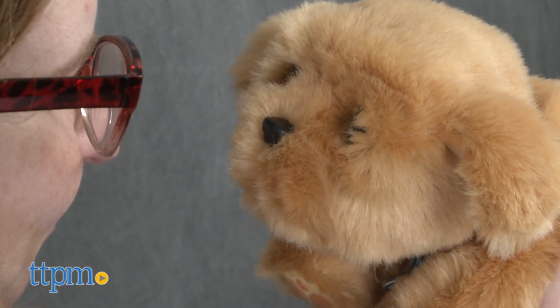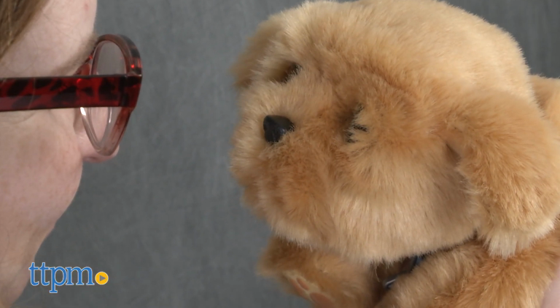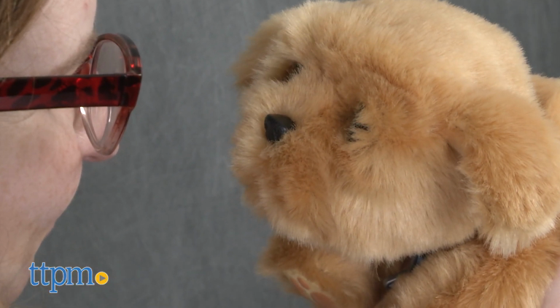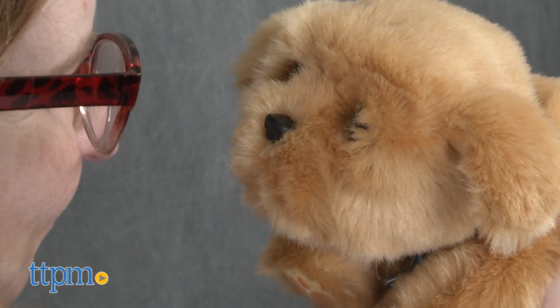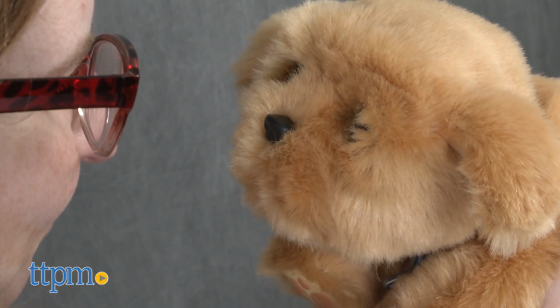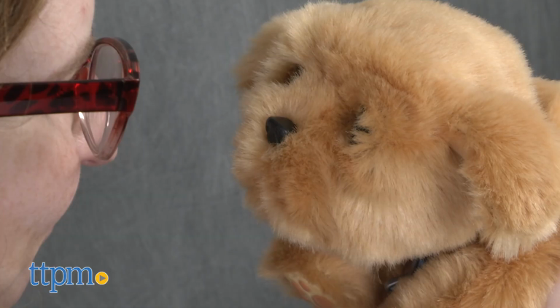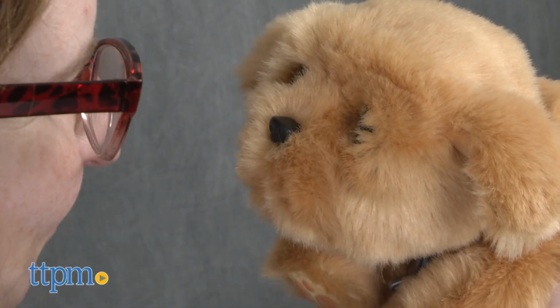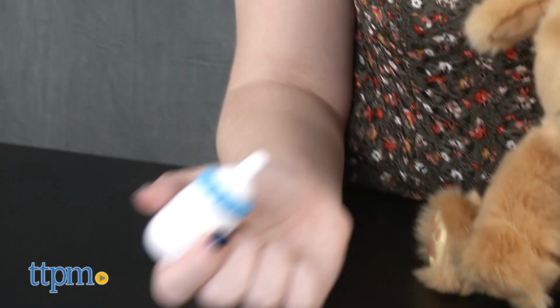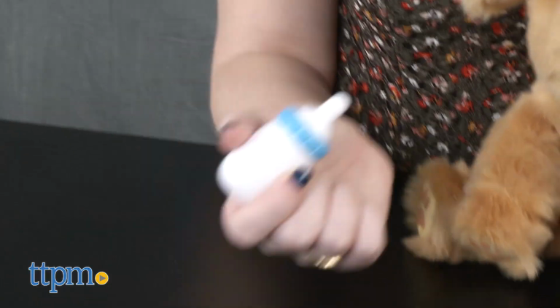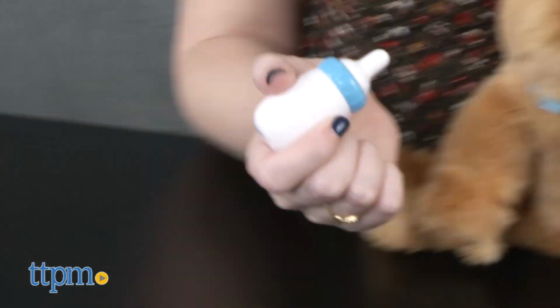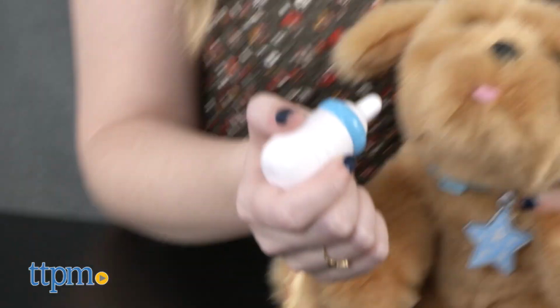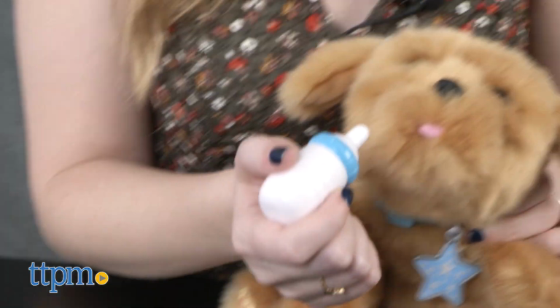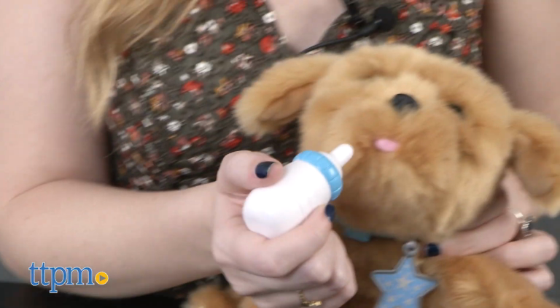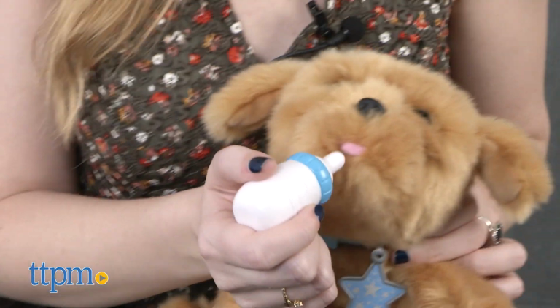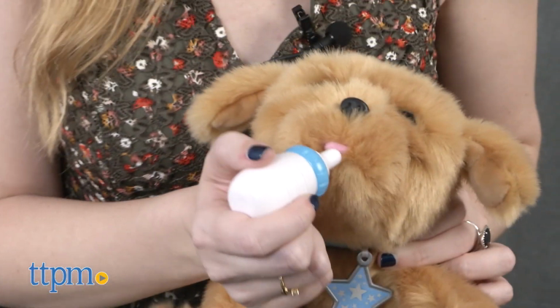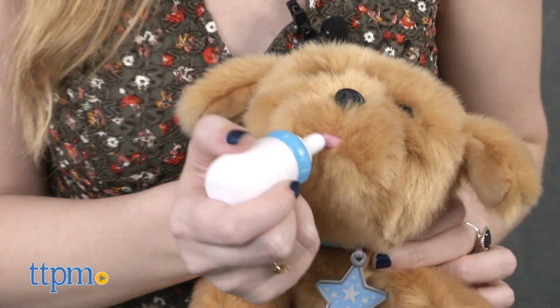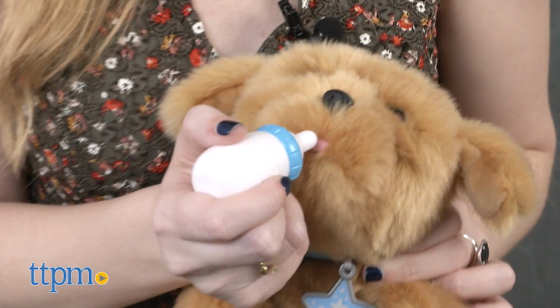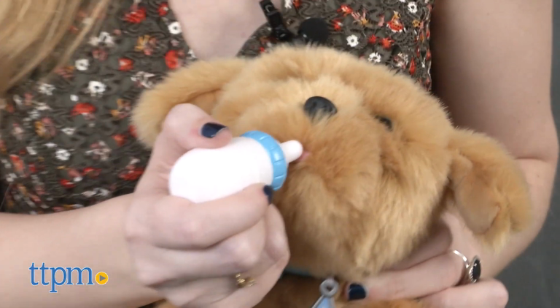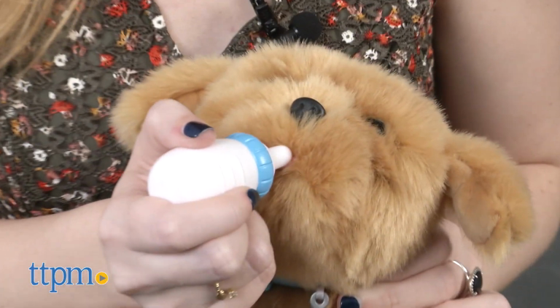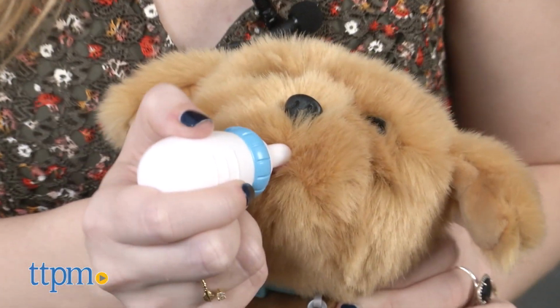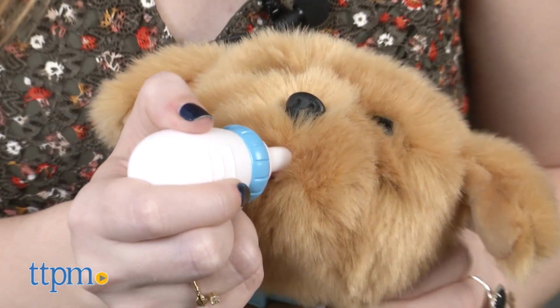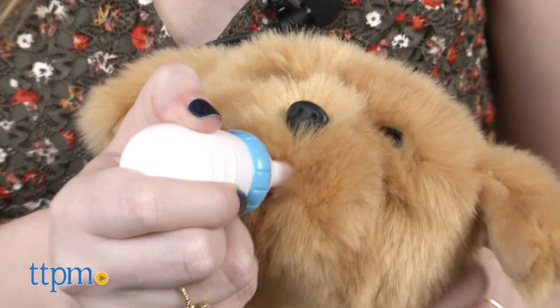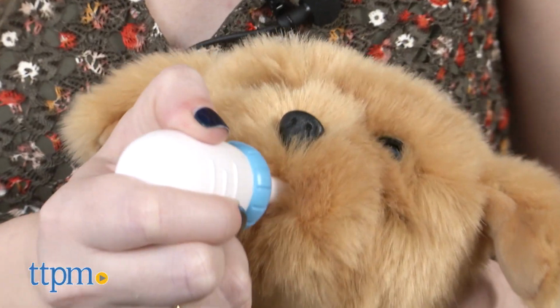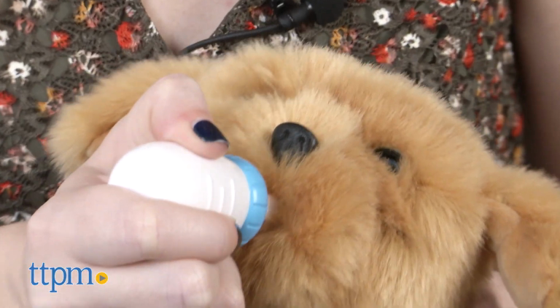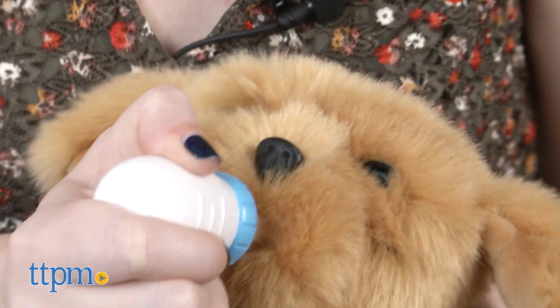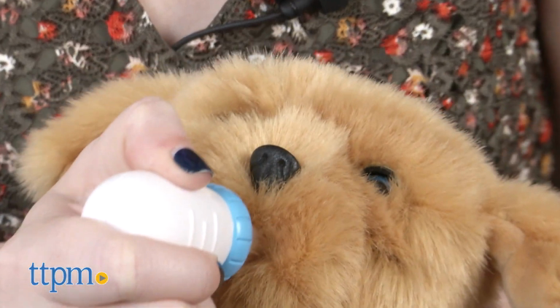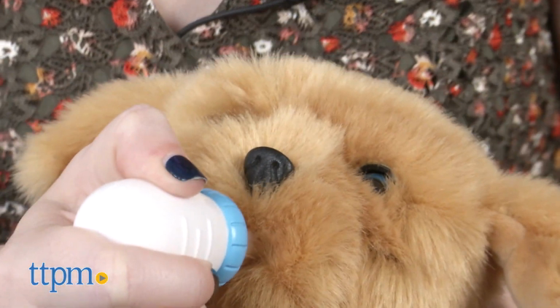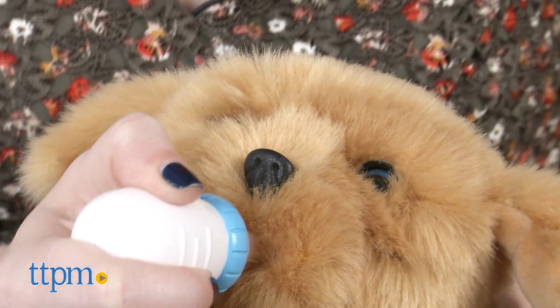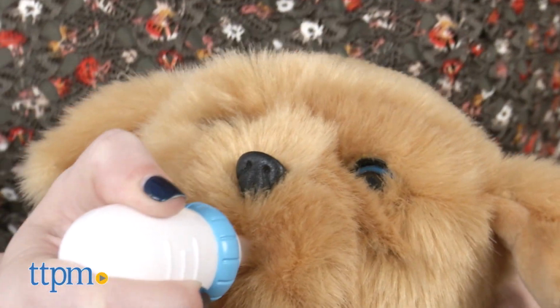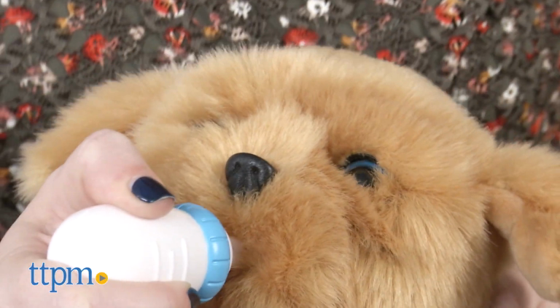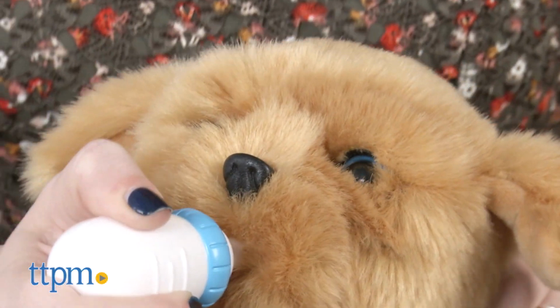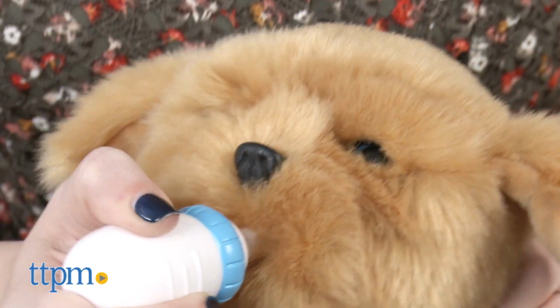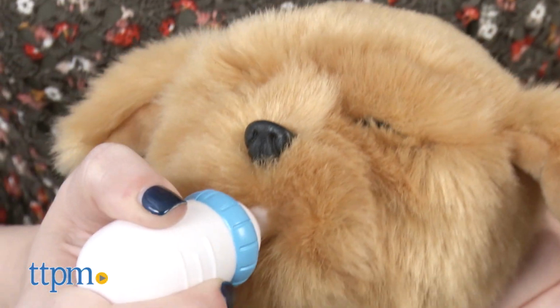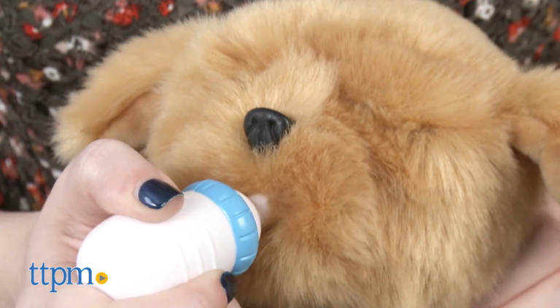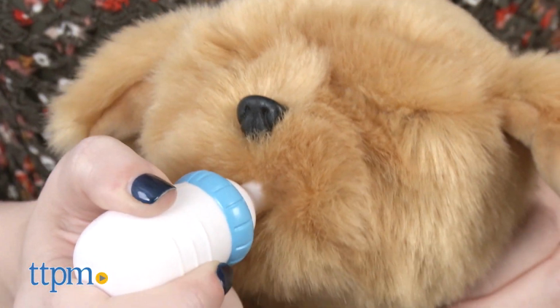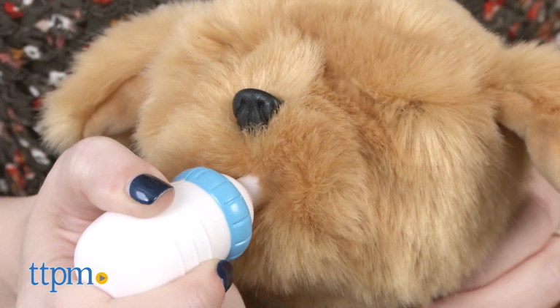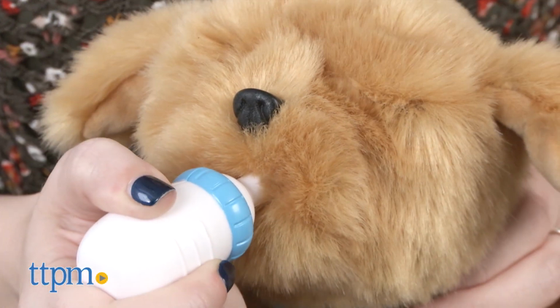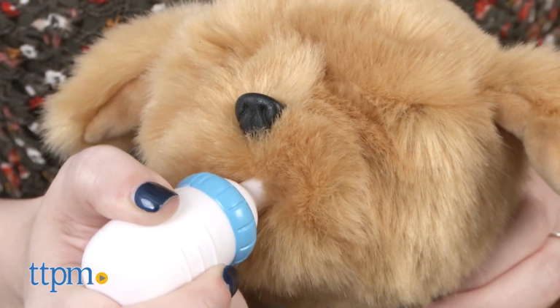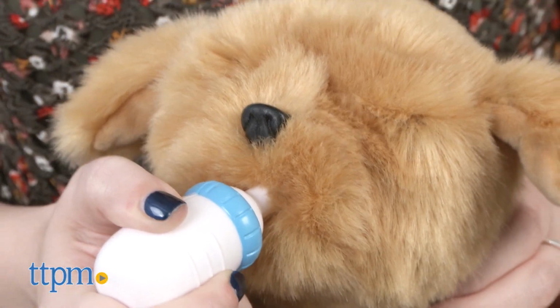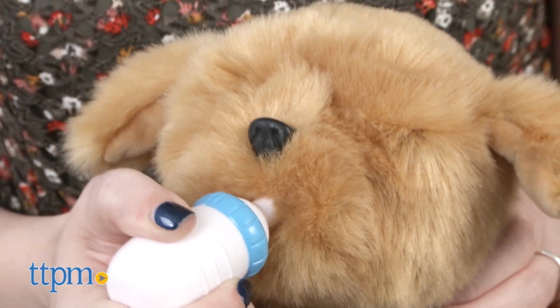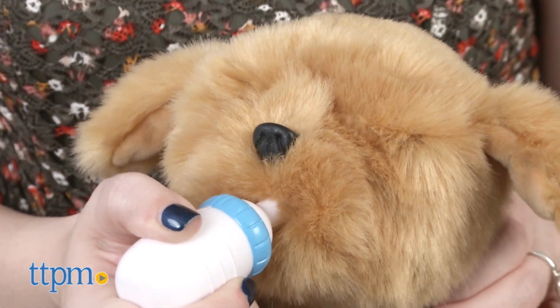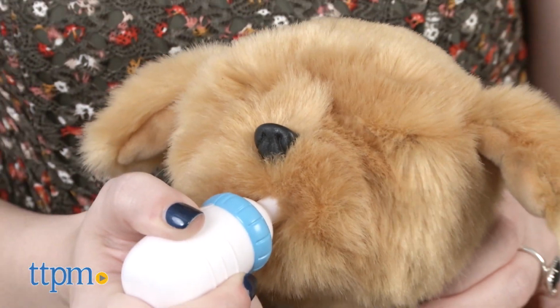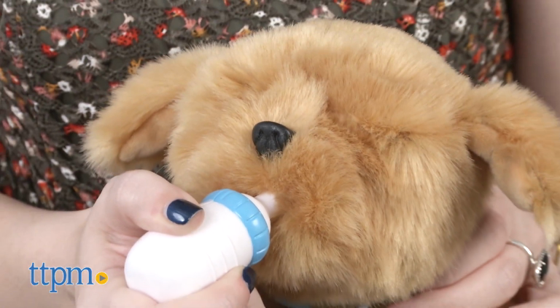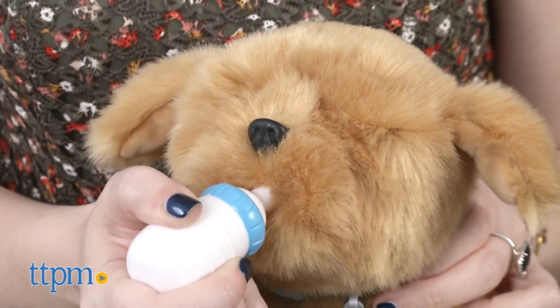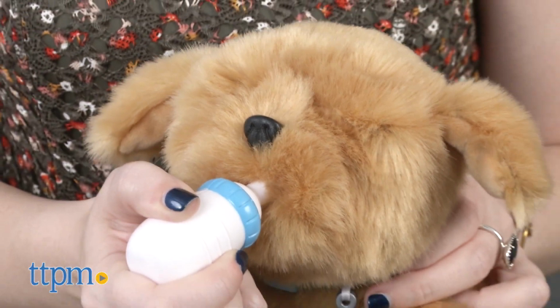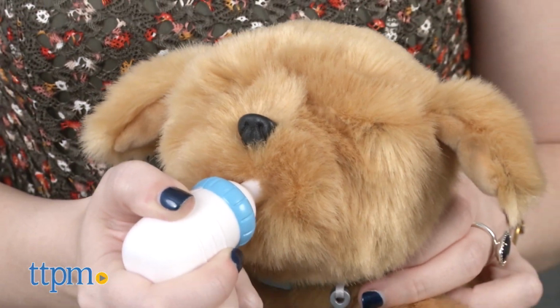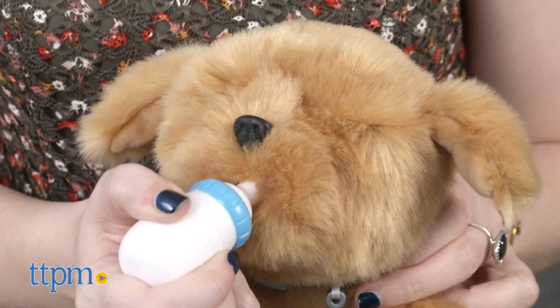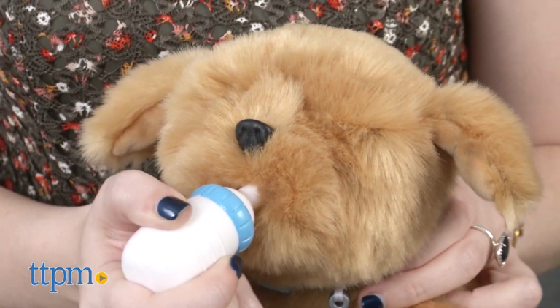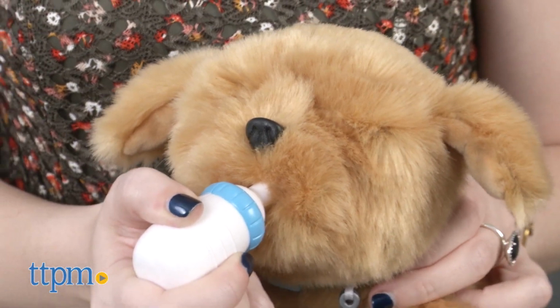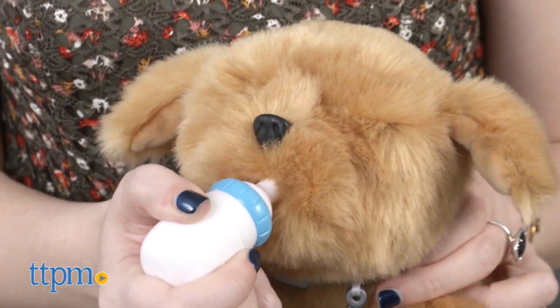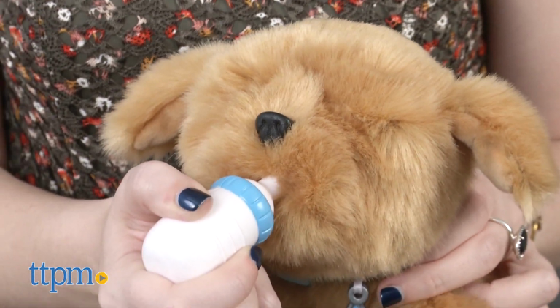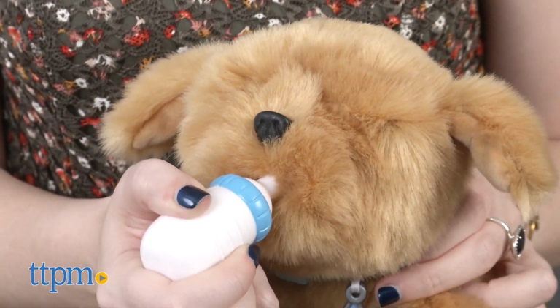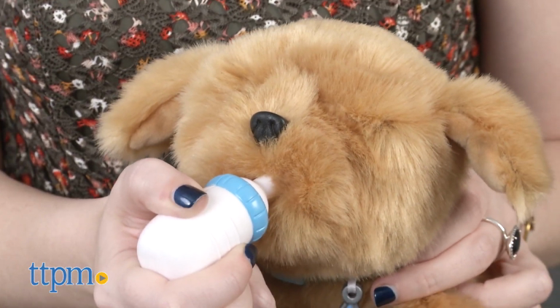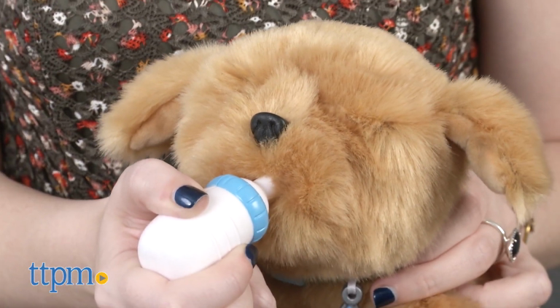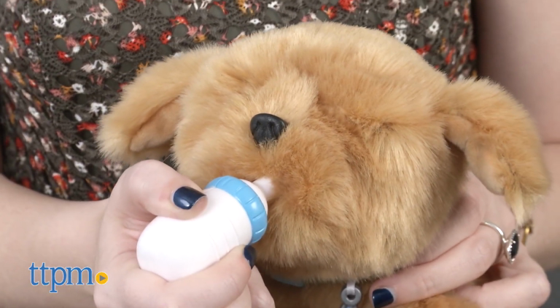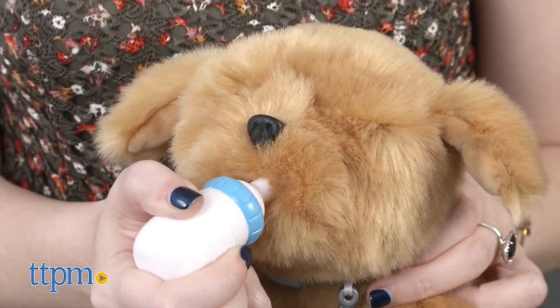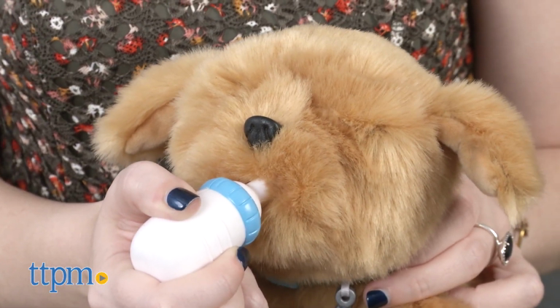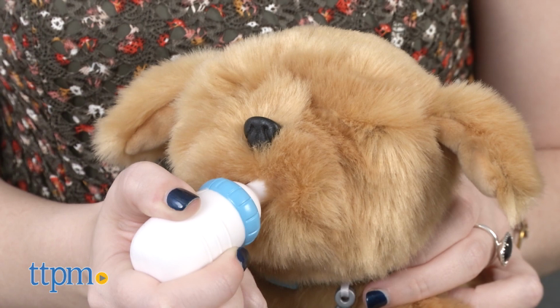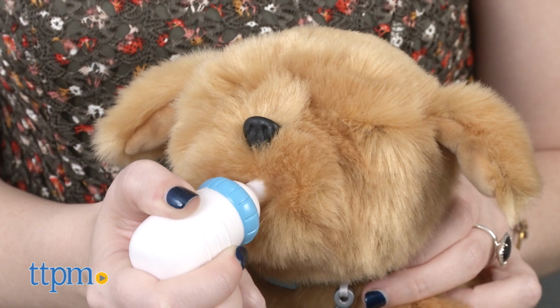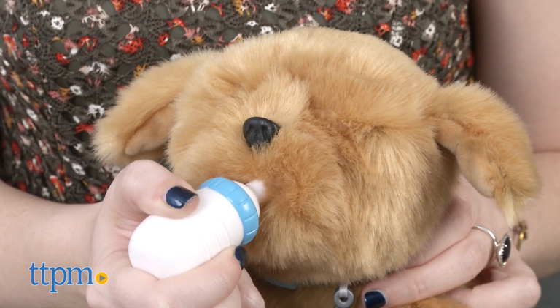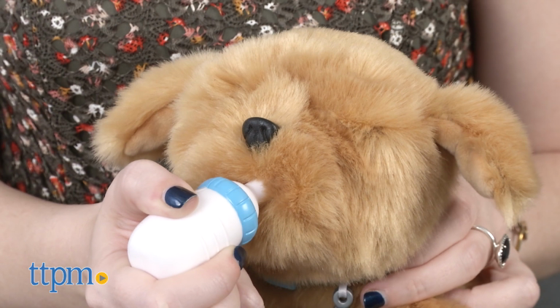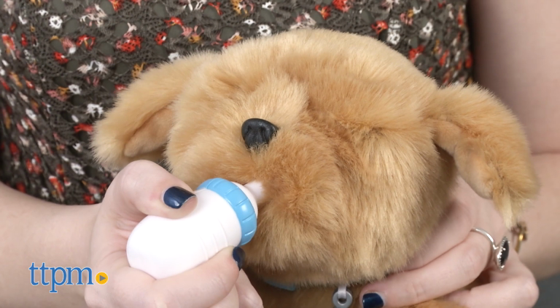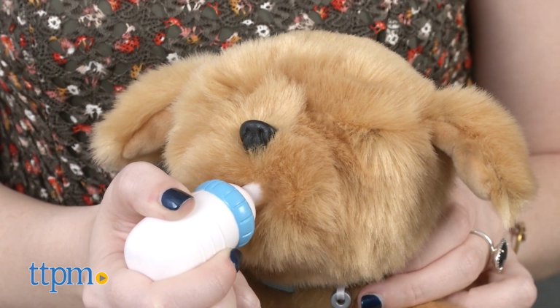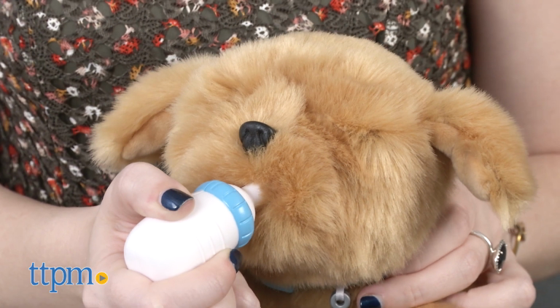Puppies need their daily nutrition, so help feed Snuggles with the included bottle. Snuggles will make slurping and gulping sounds.